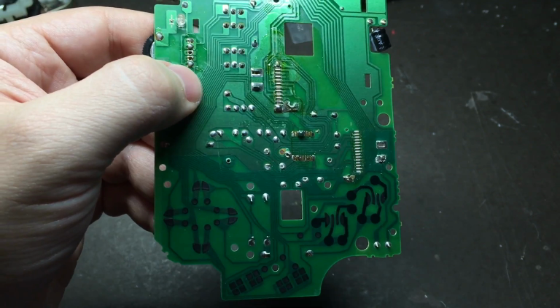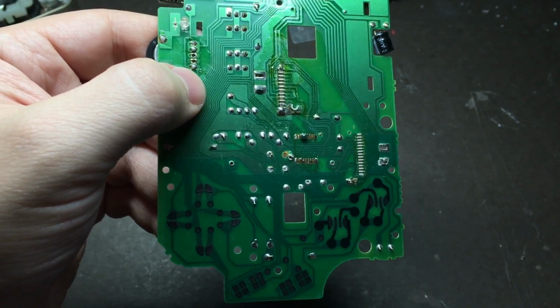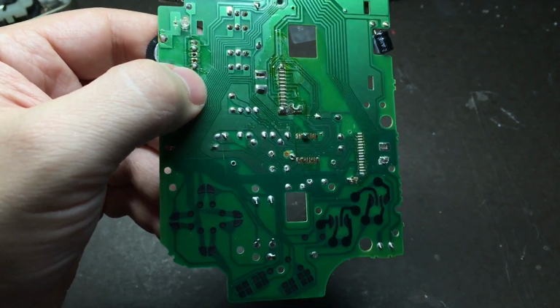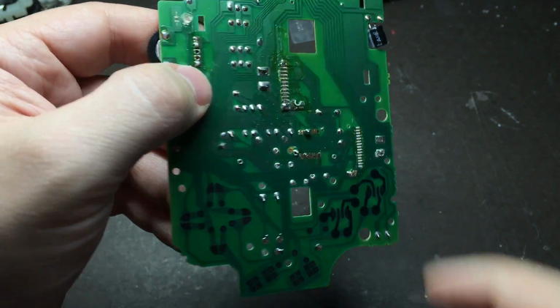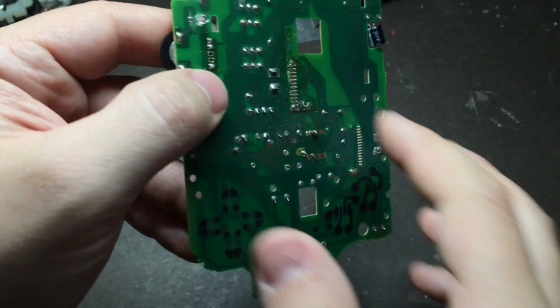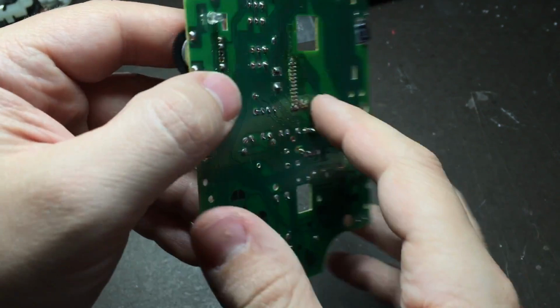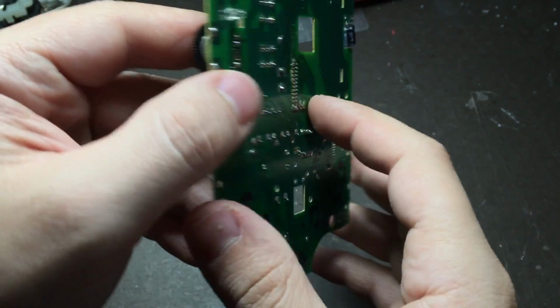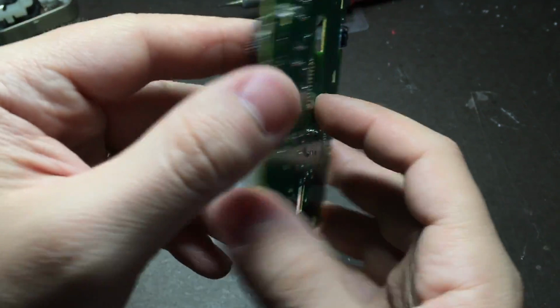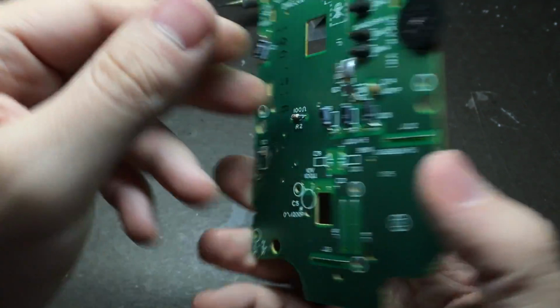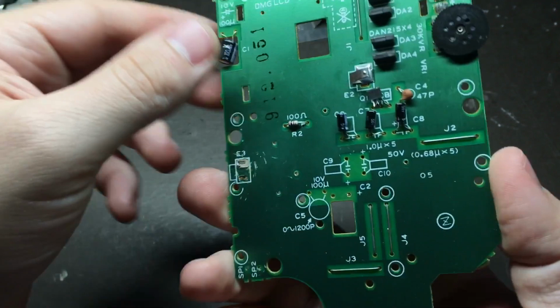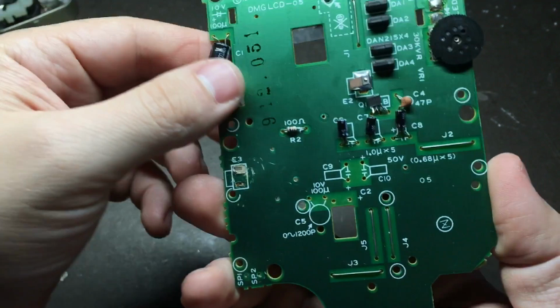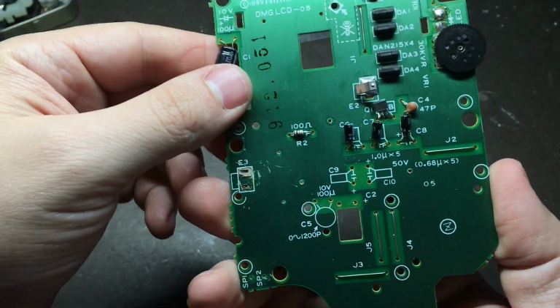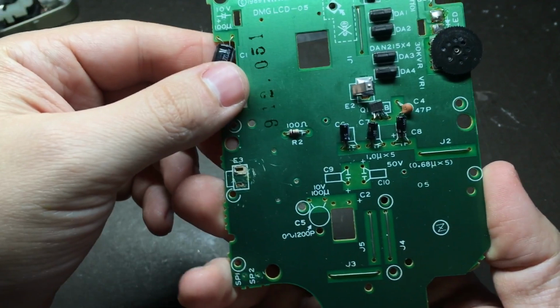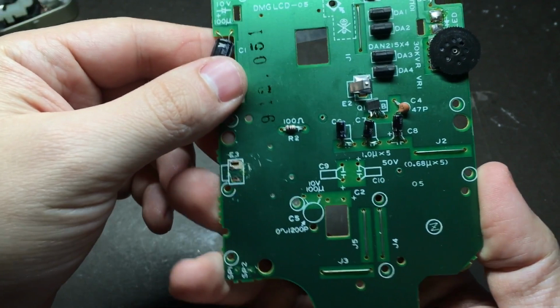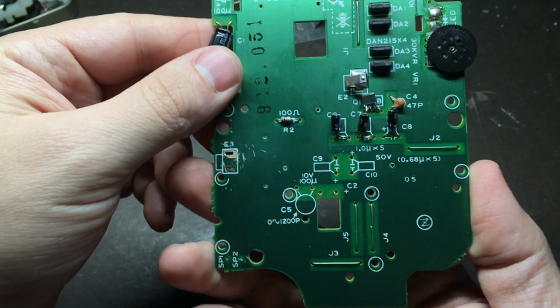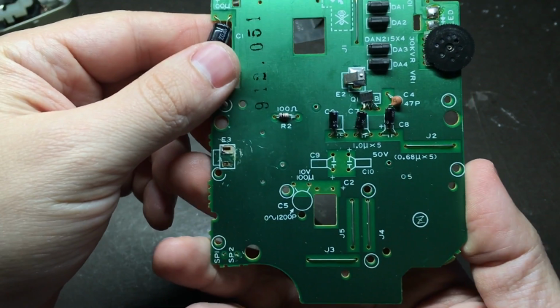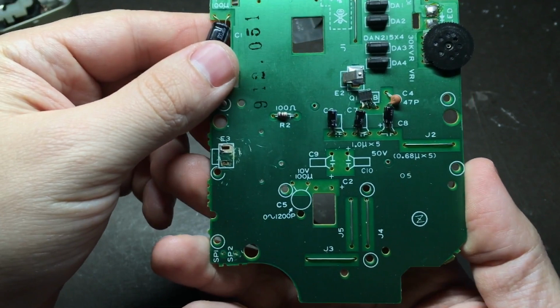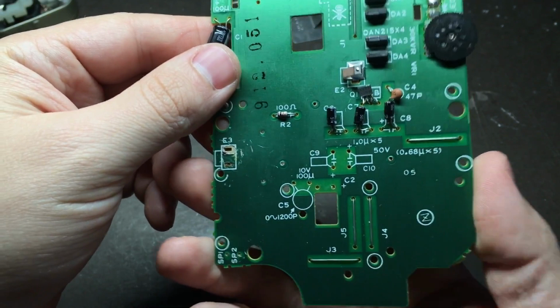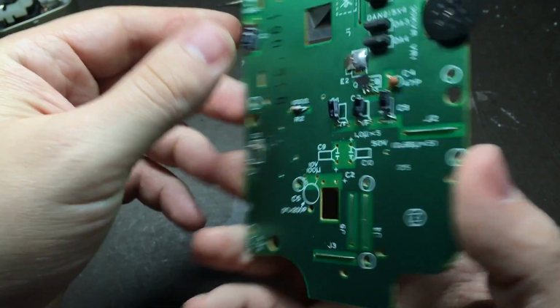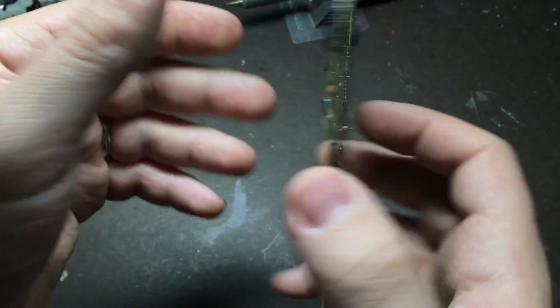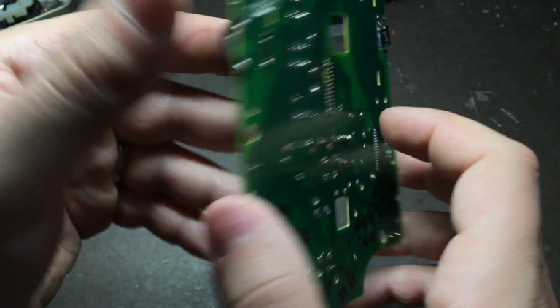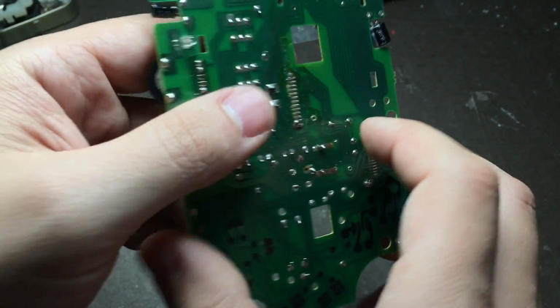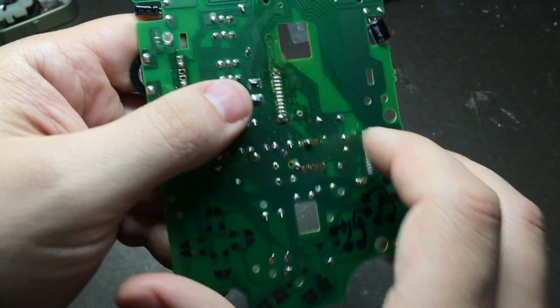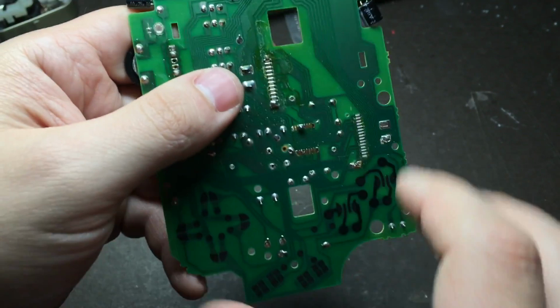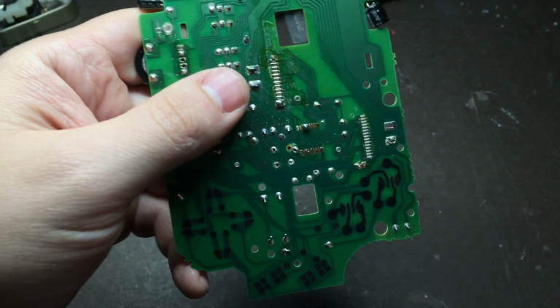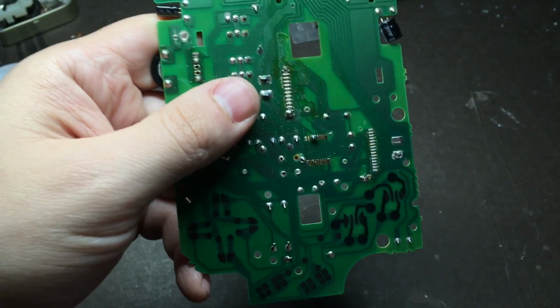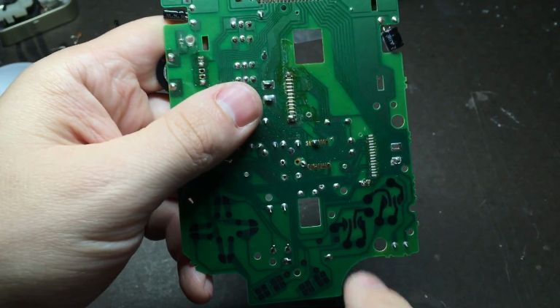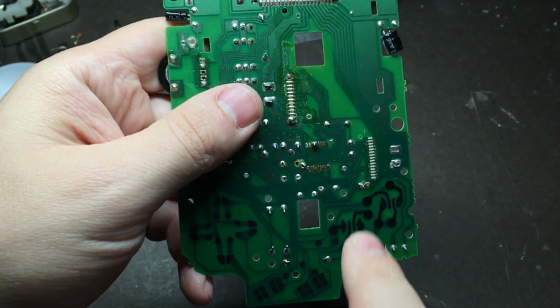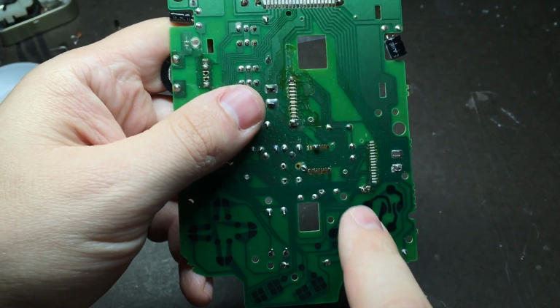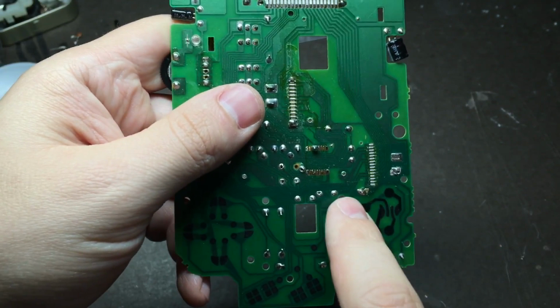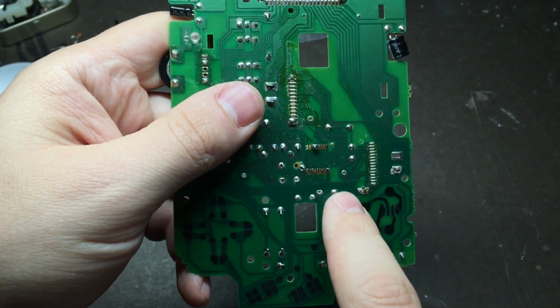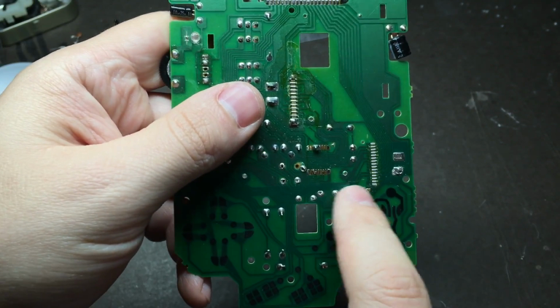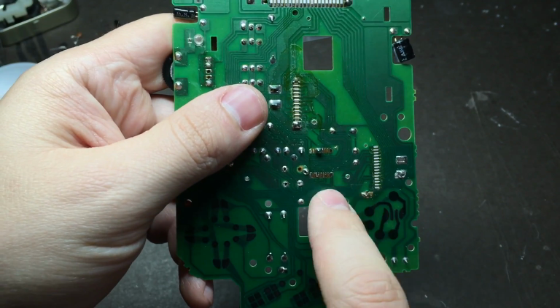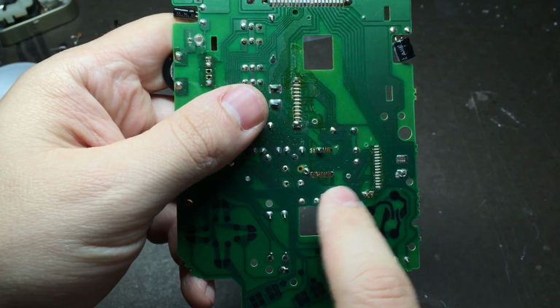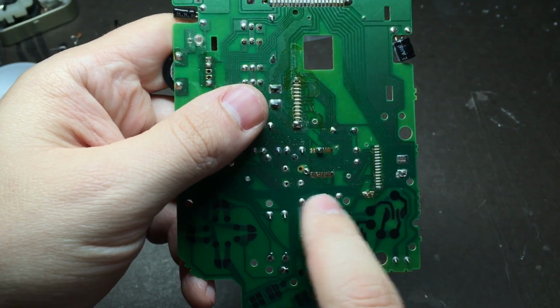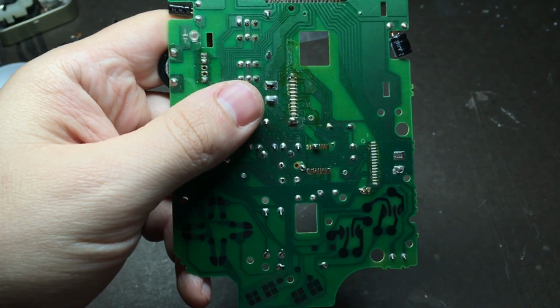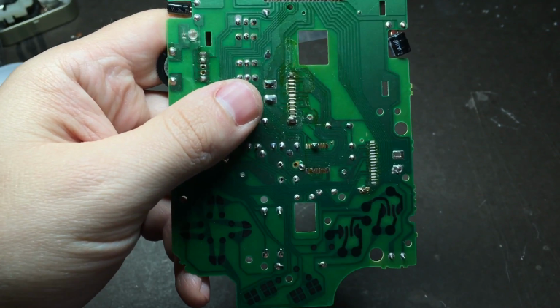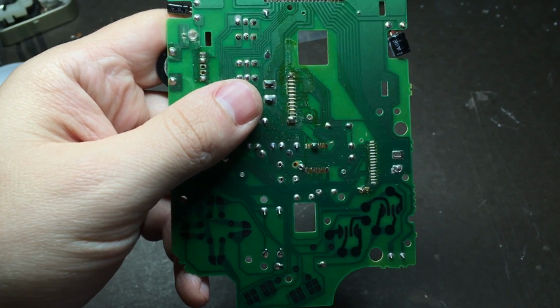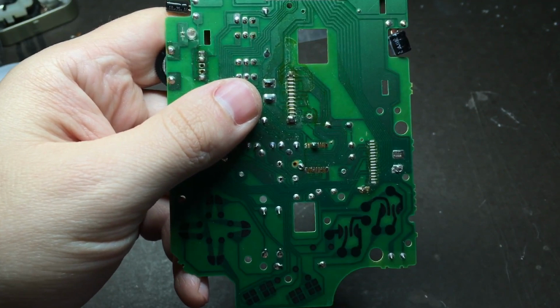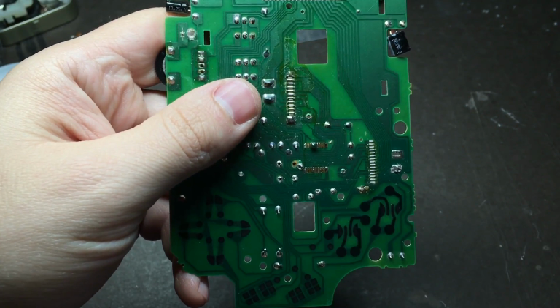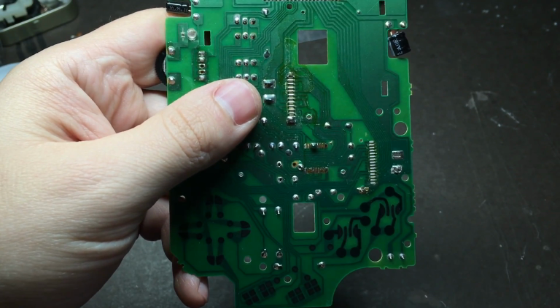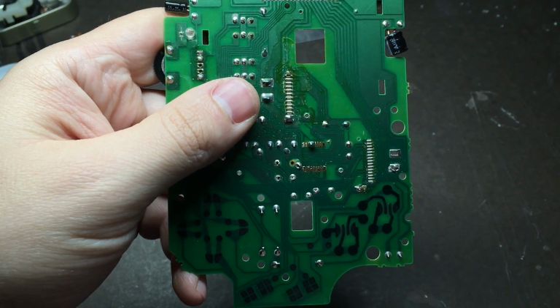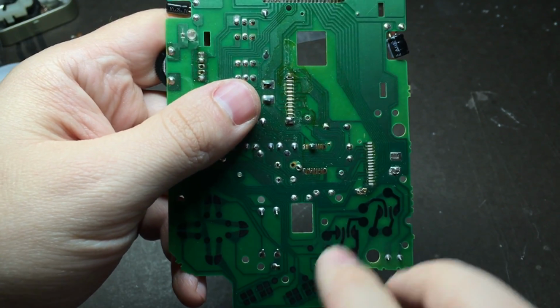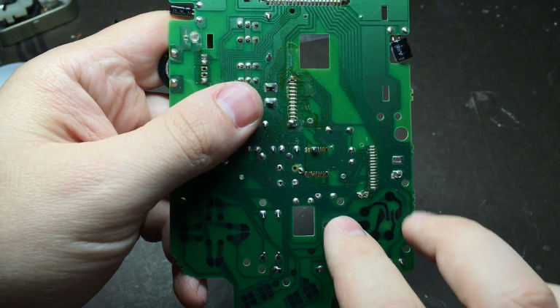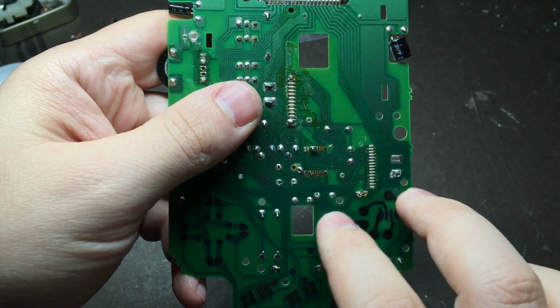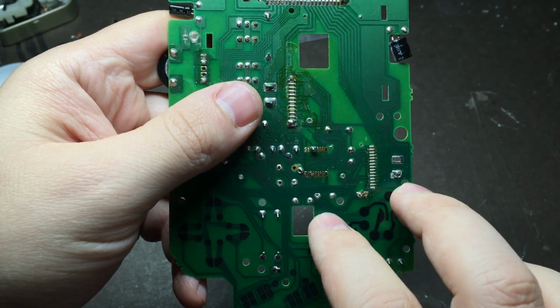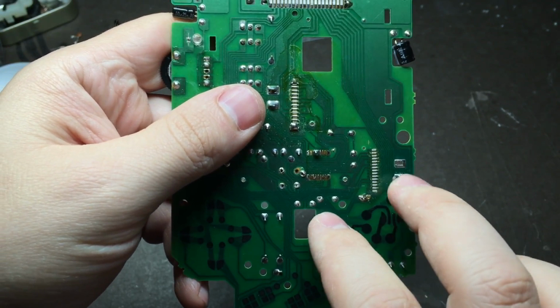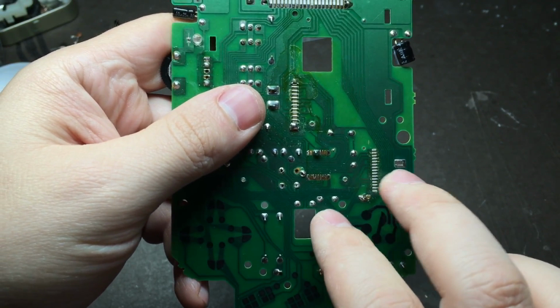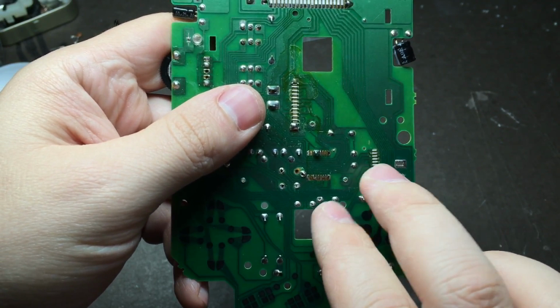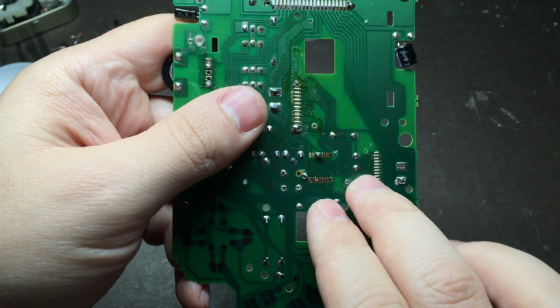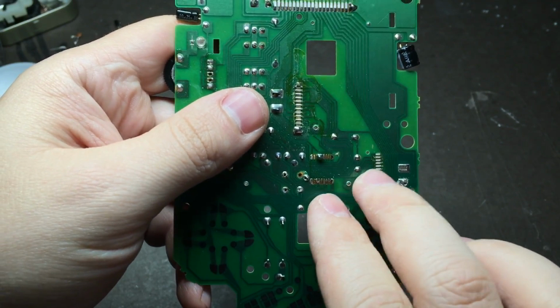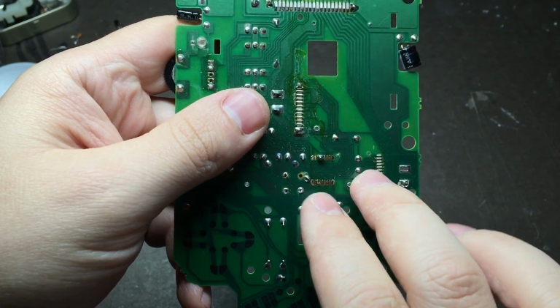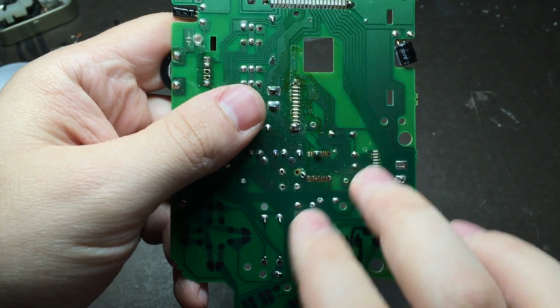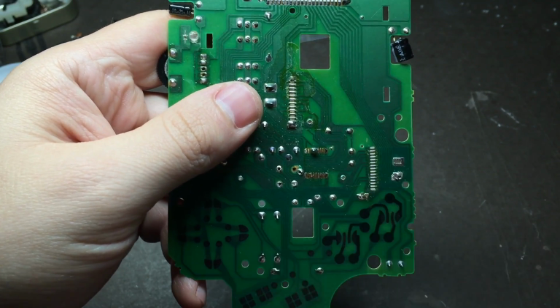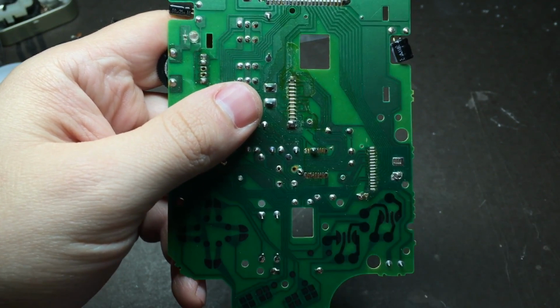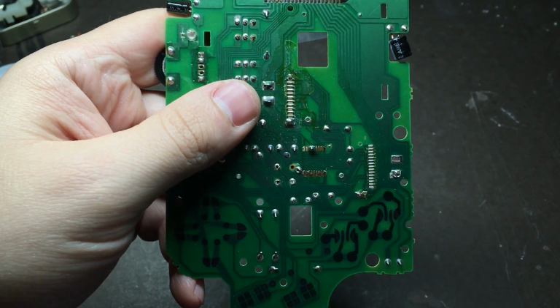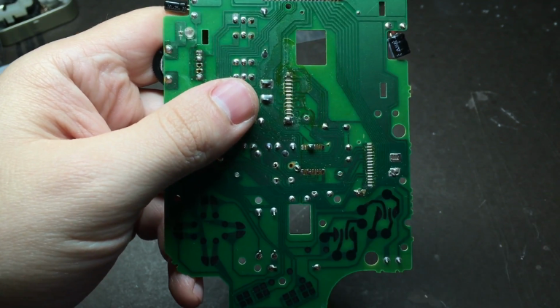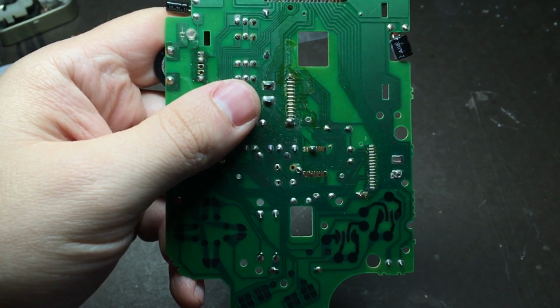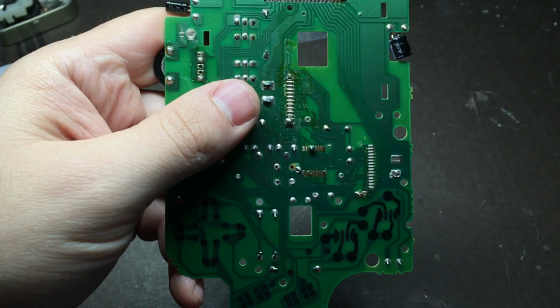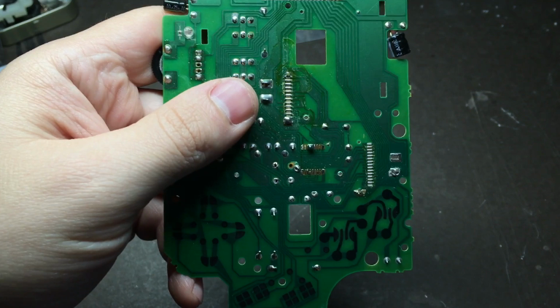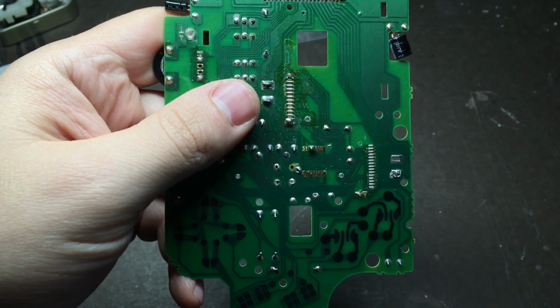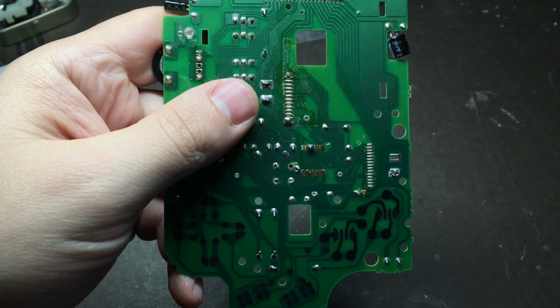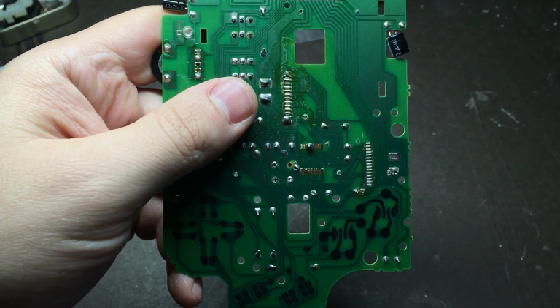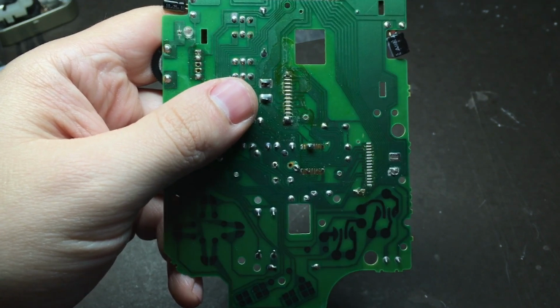This is about what you should have at this point. We'll come back later and clean up some of this excess solder so that when we add our X and Y buttons they can lay flat.